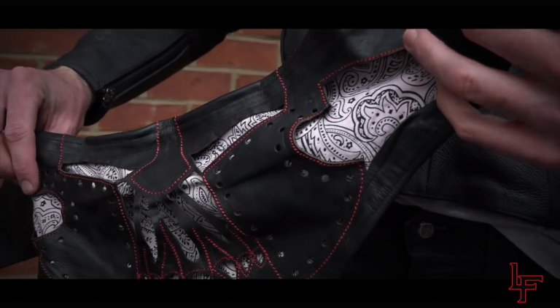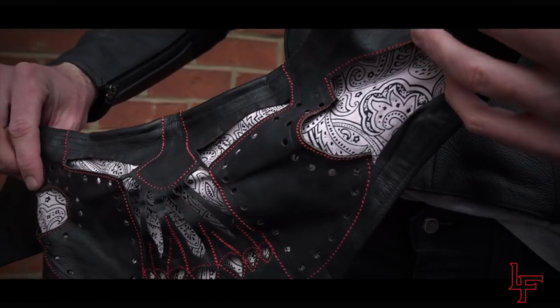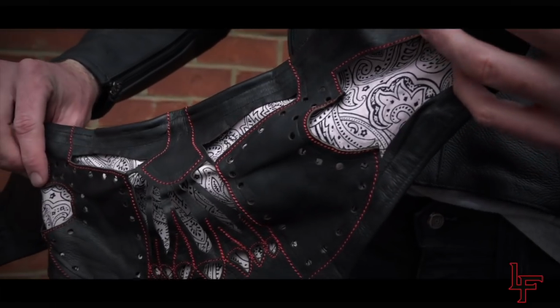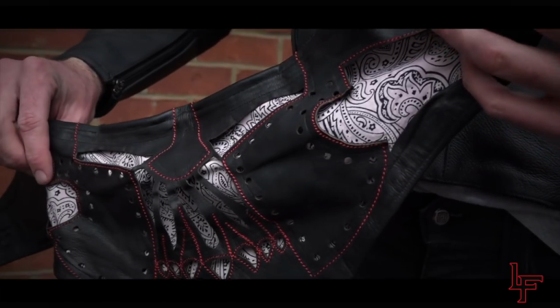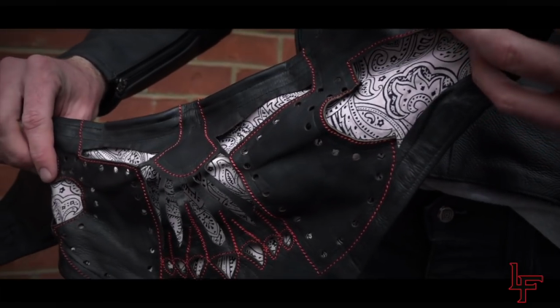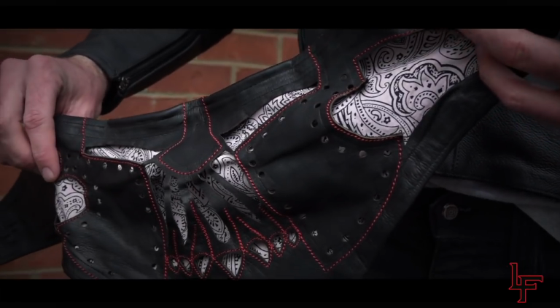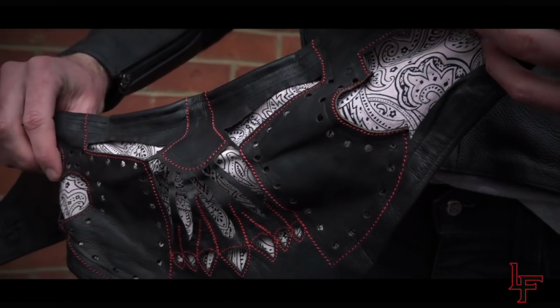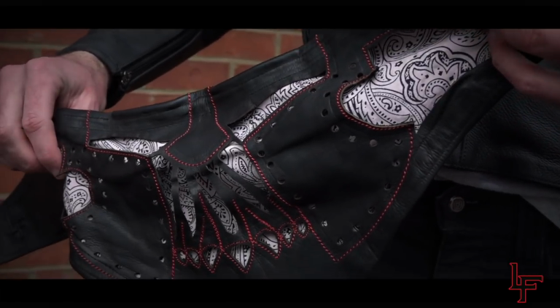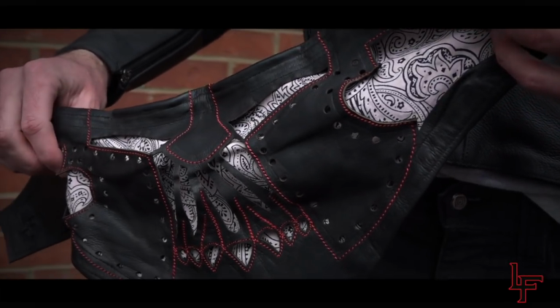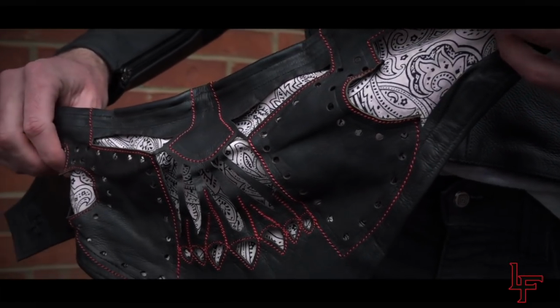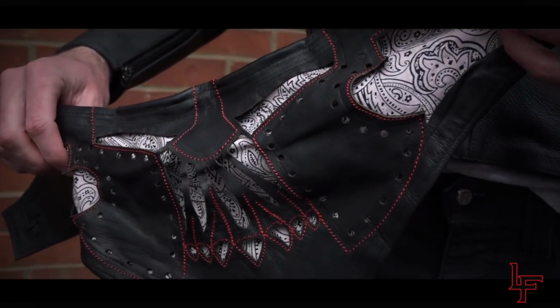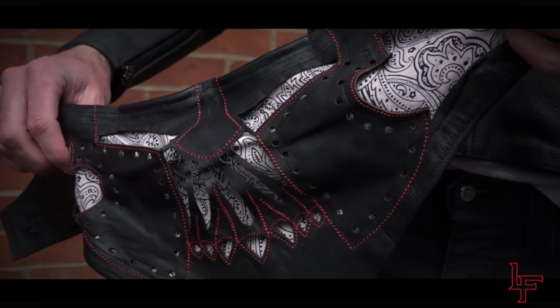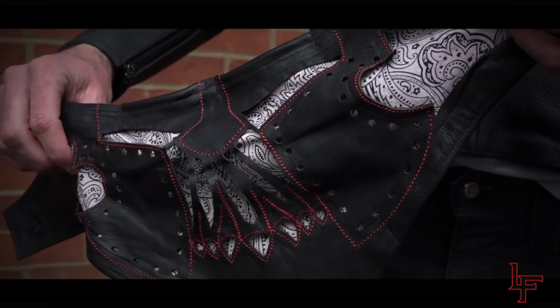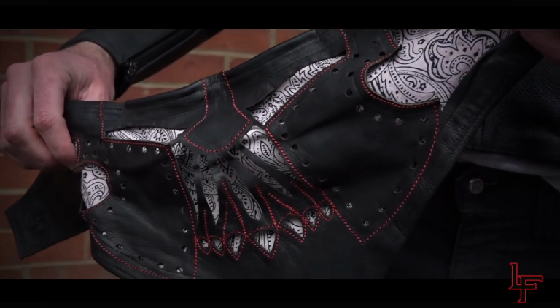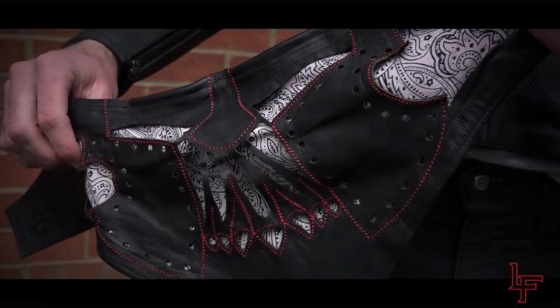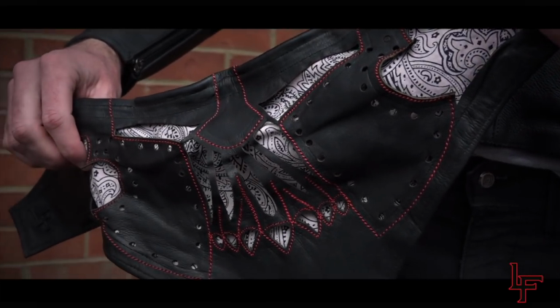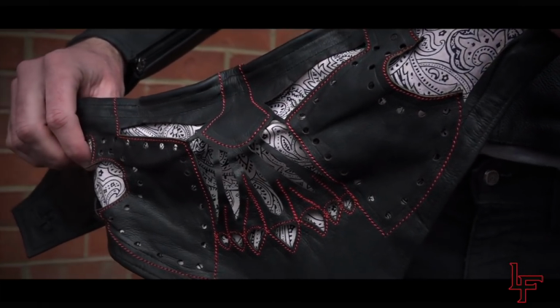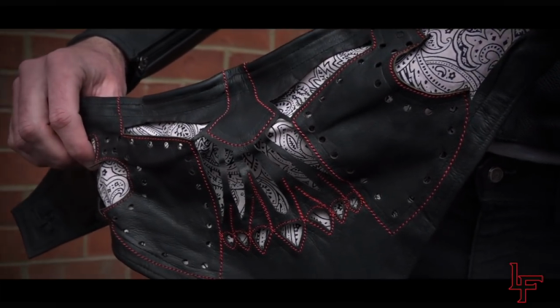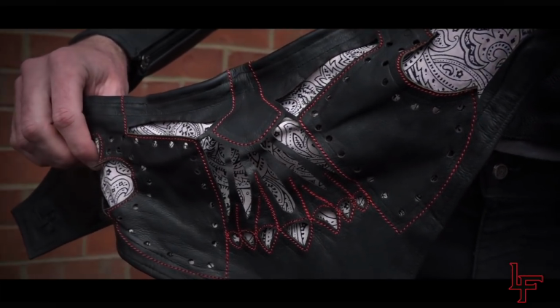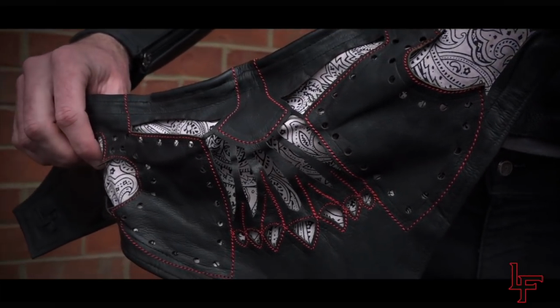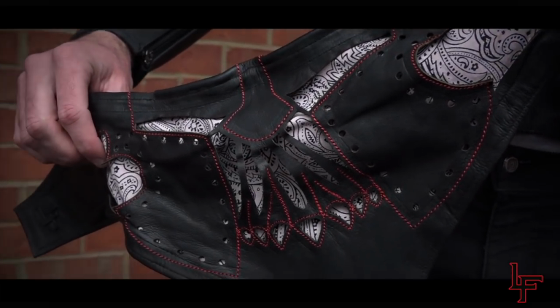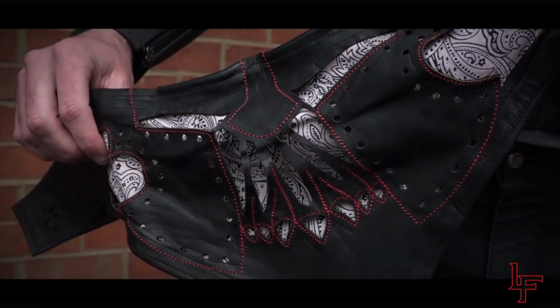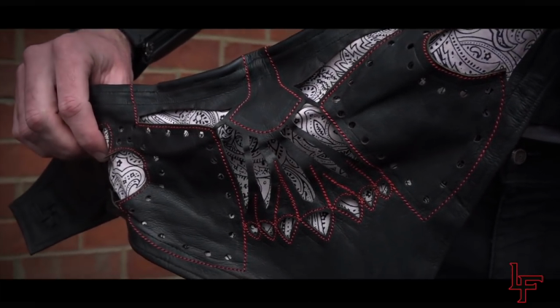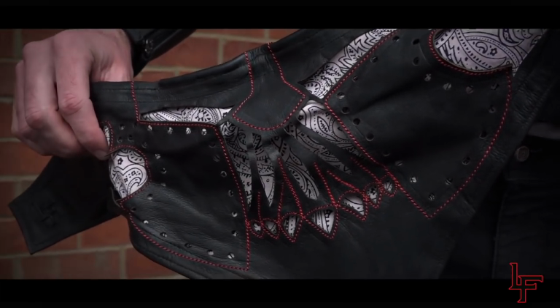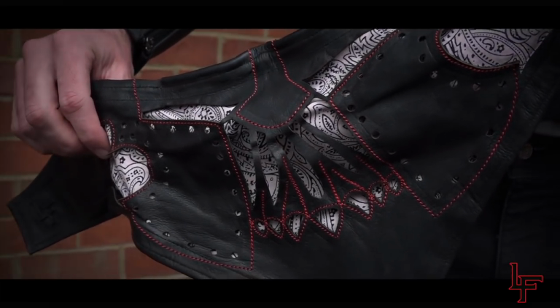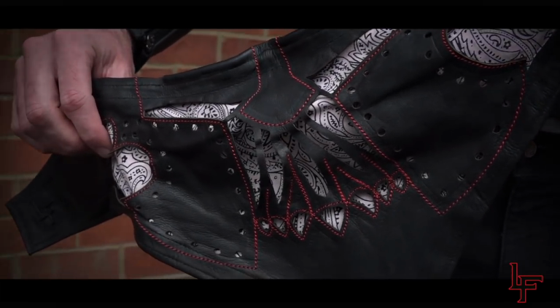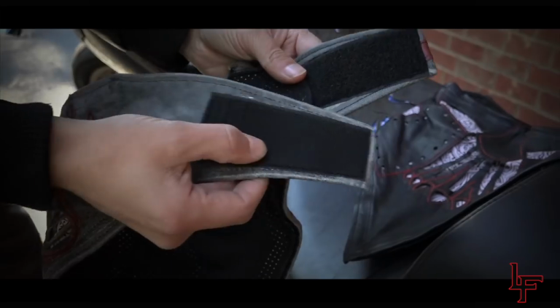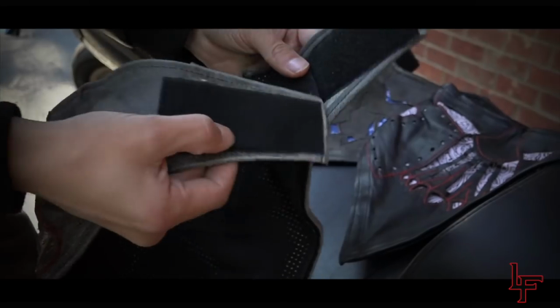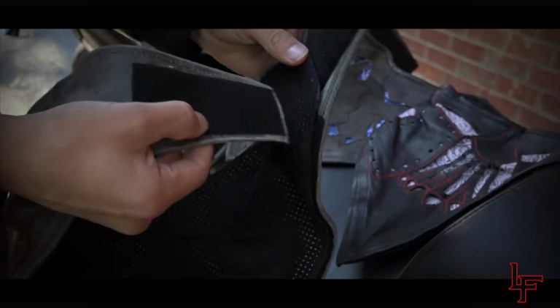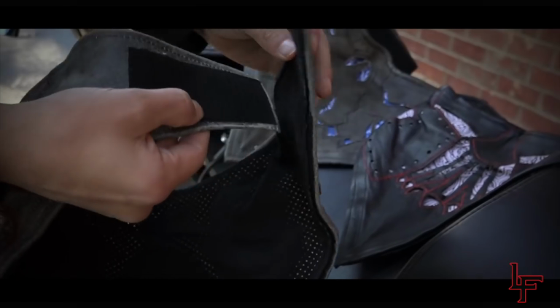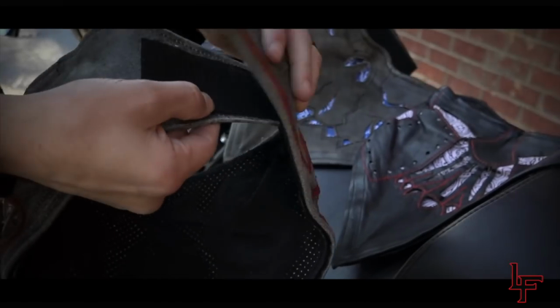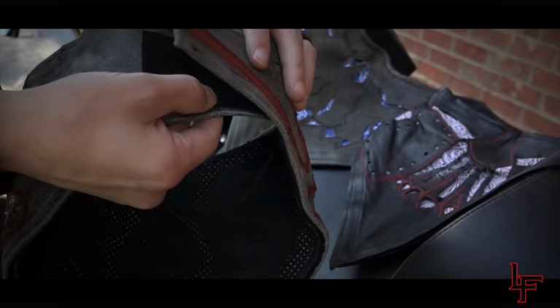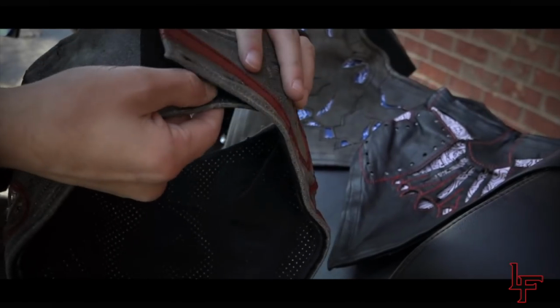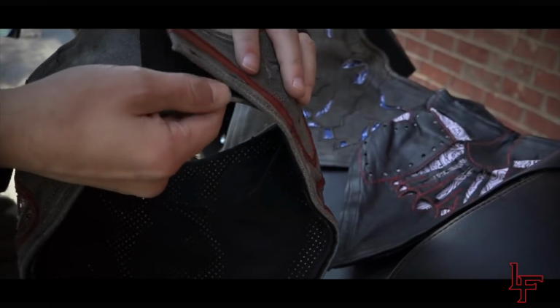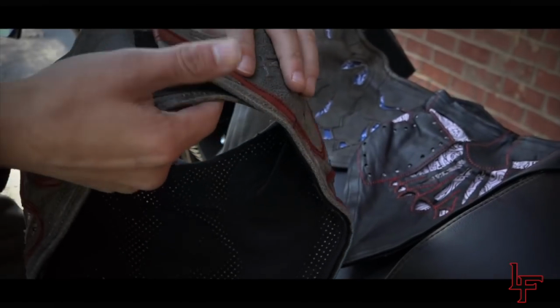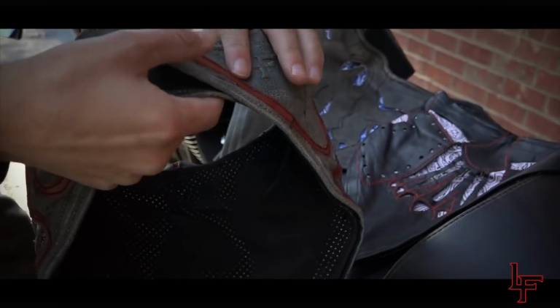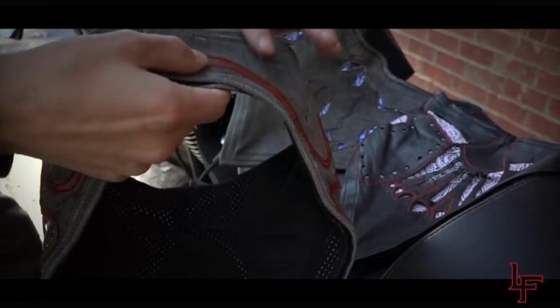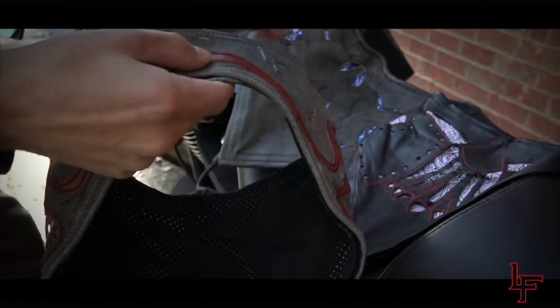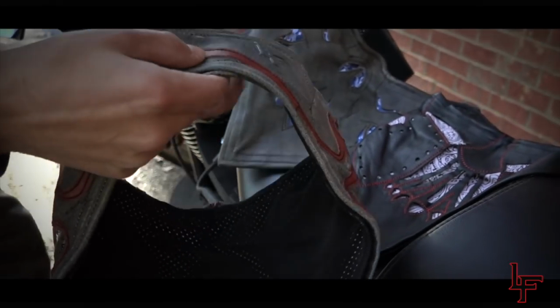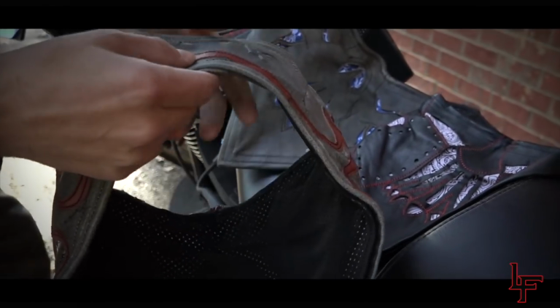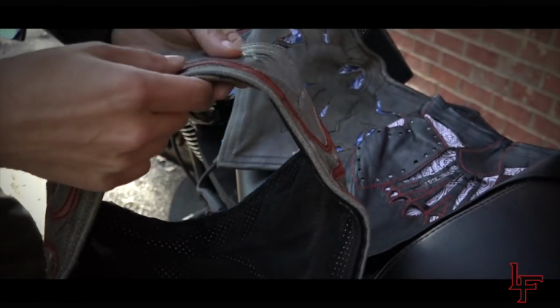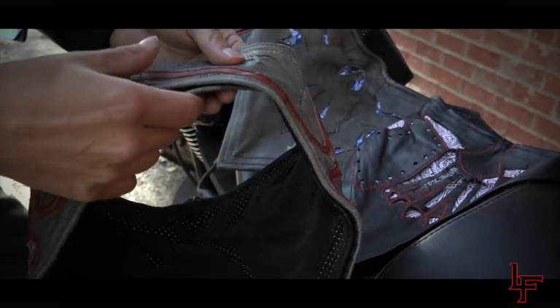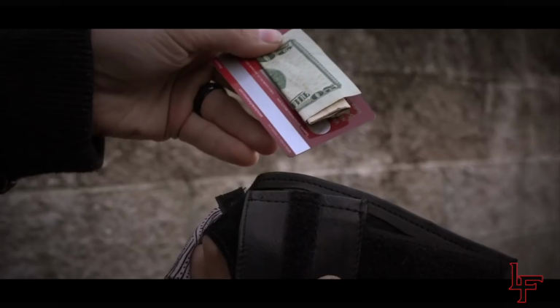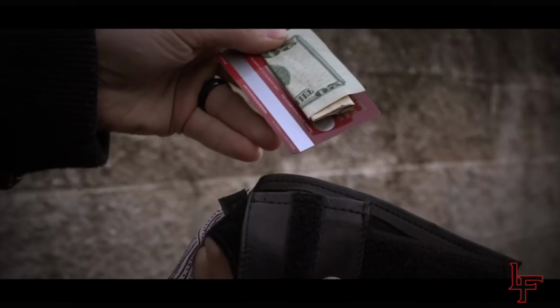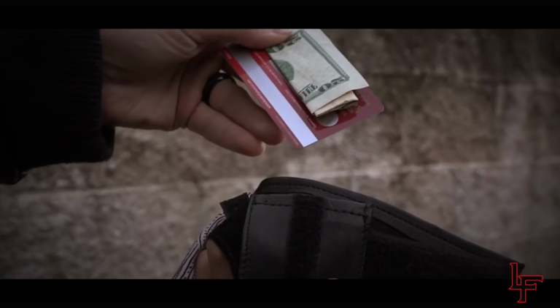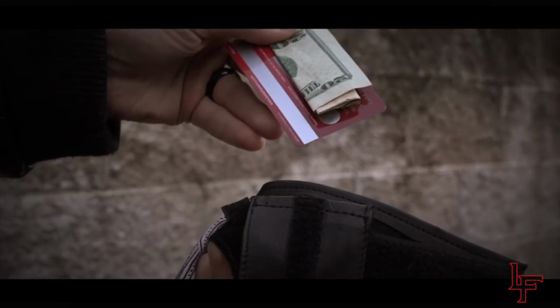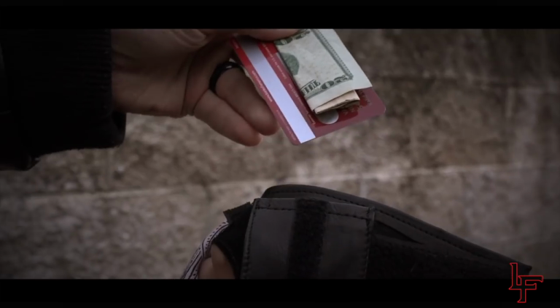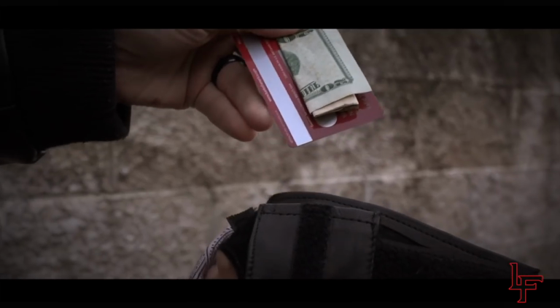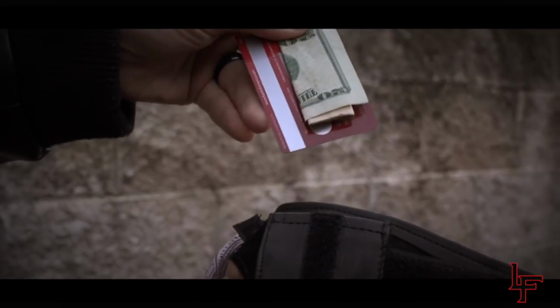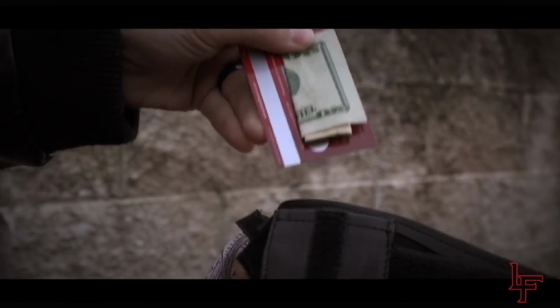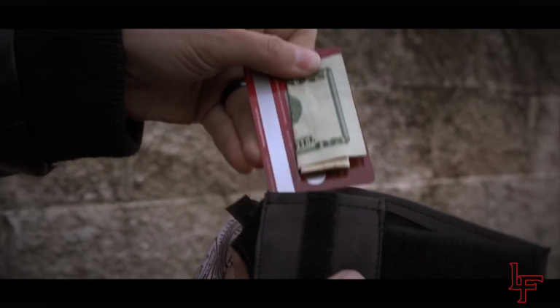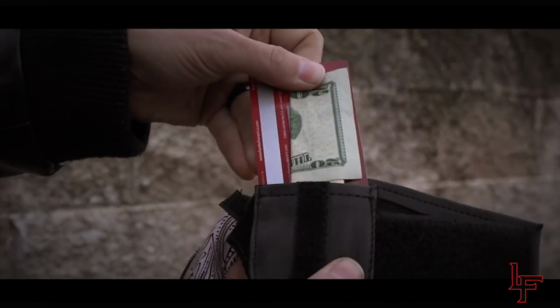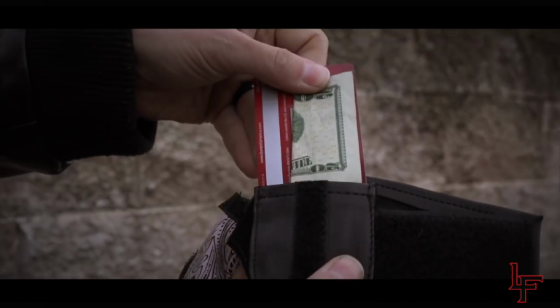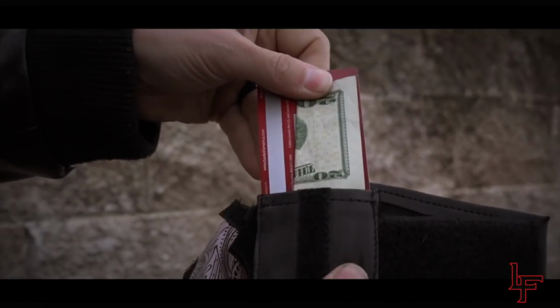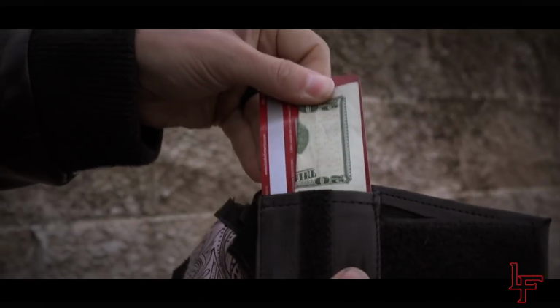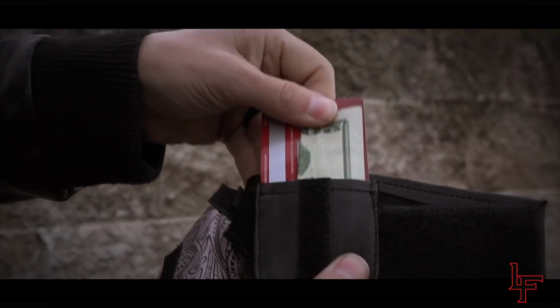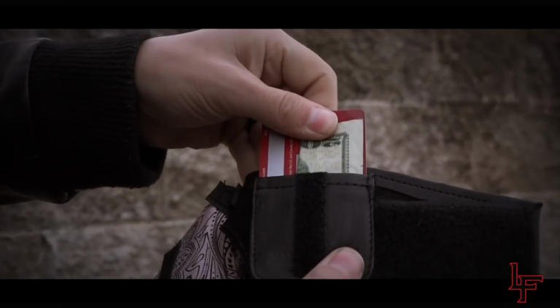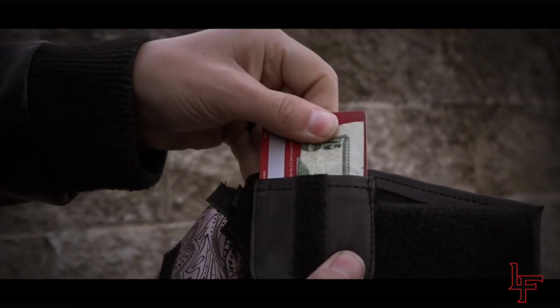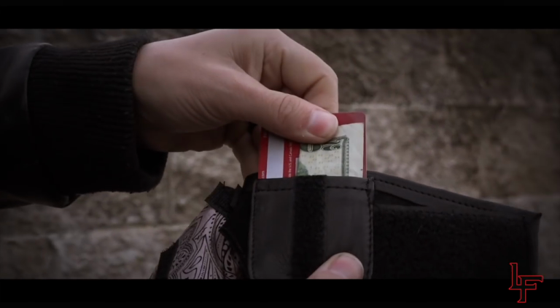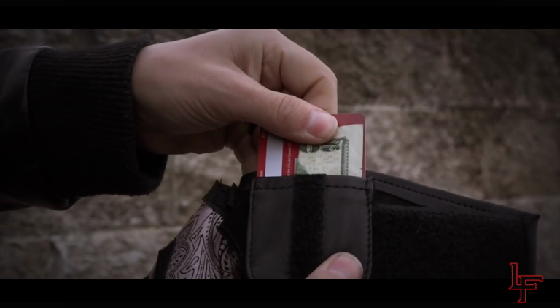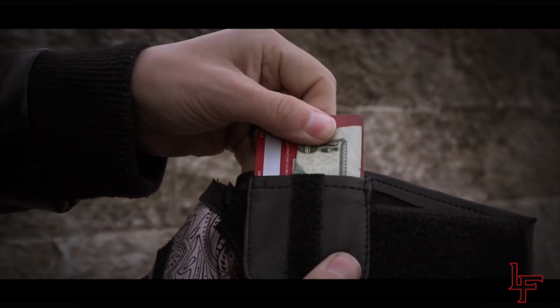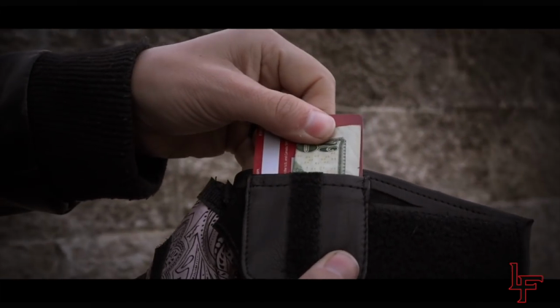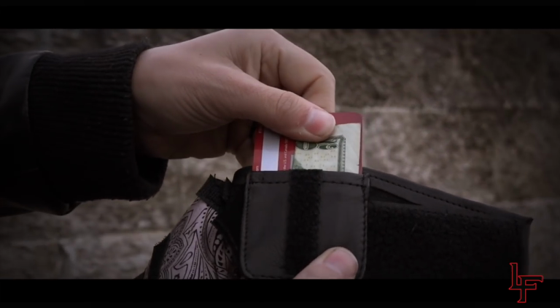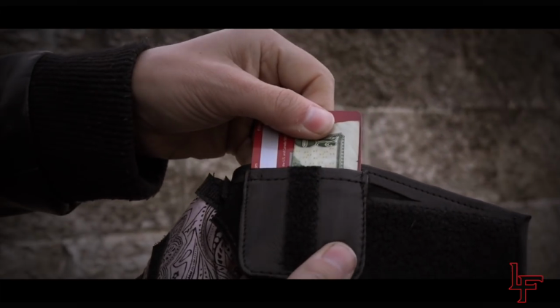Leatherface masks feature removable liners, Velcro attachment, and a stash pocket, all in an interchangeable design.